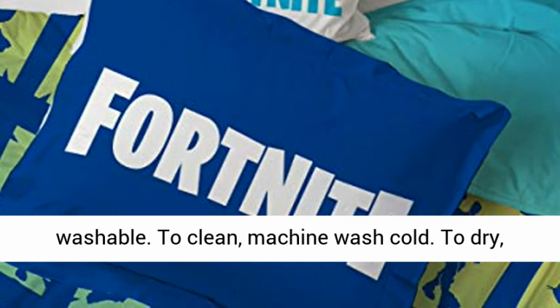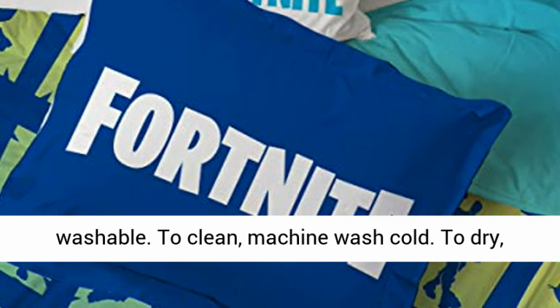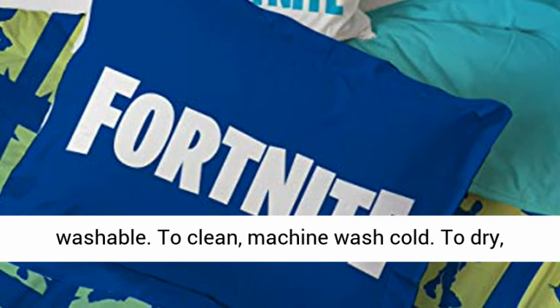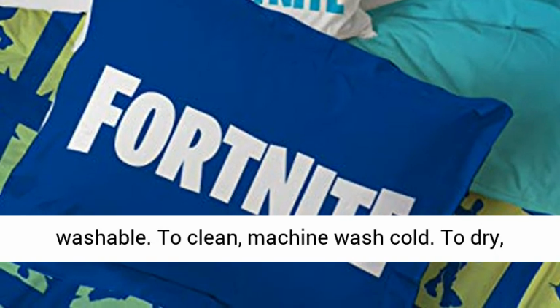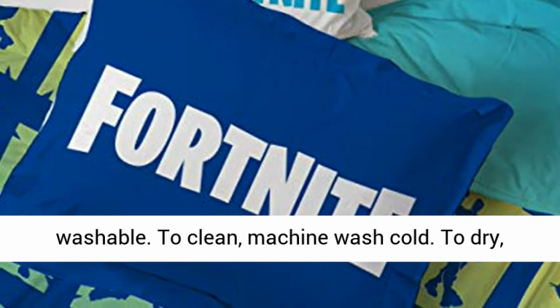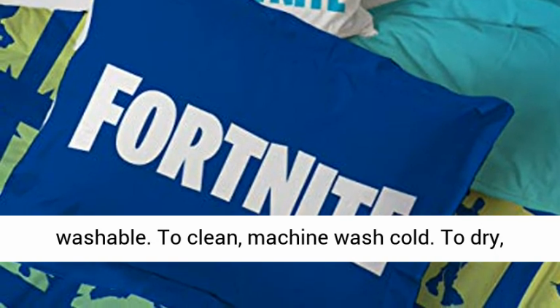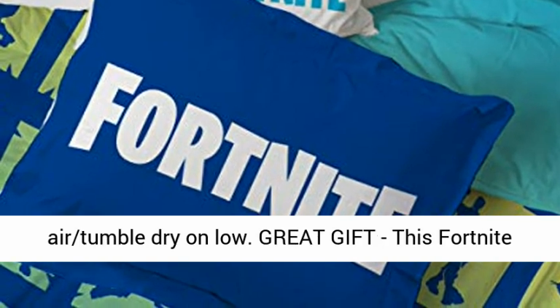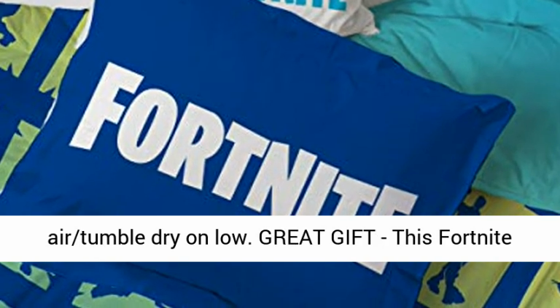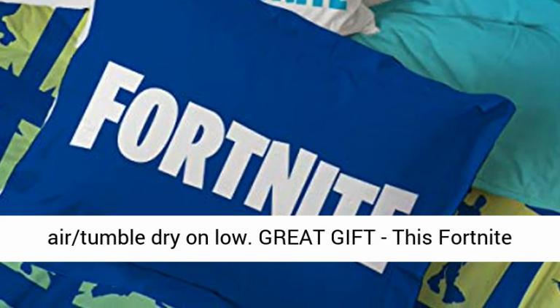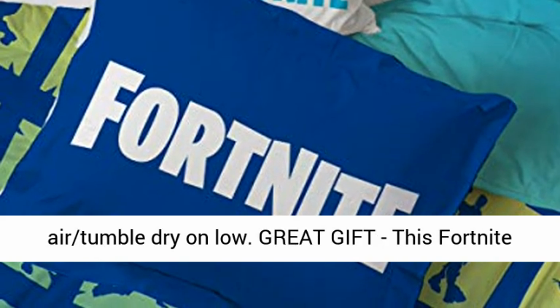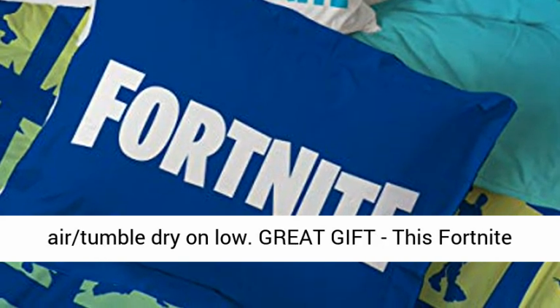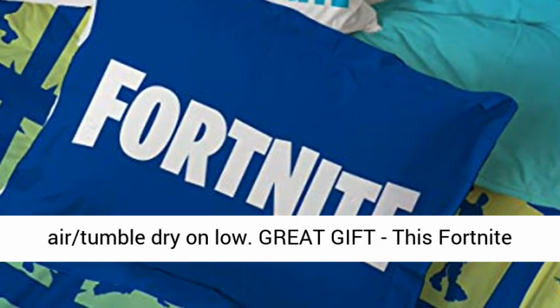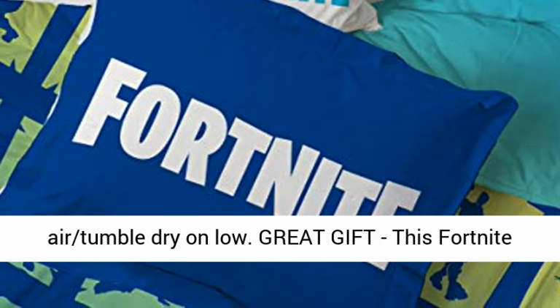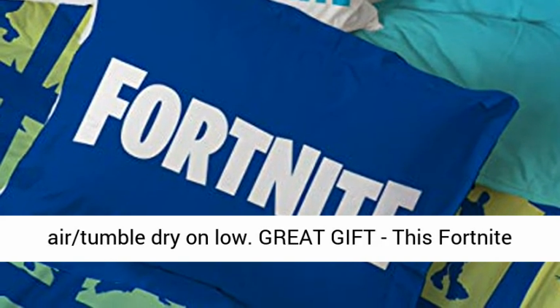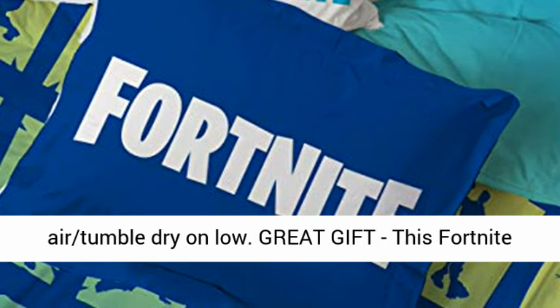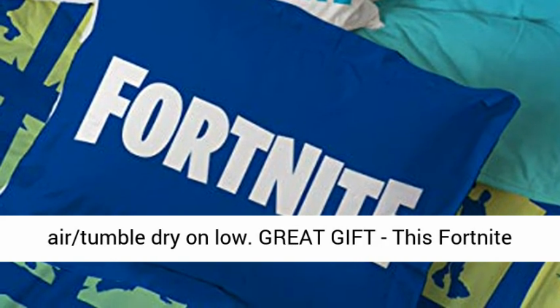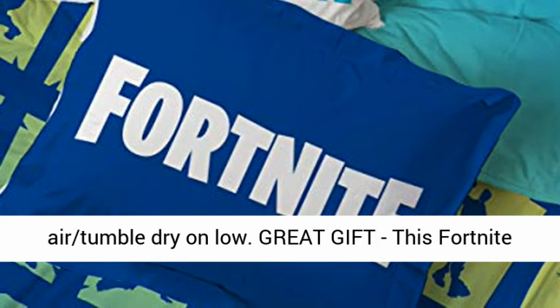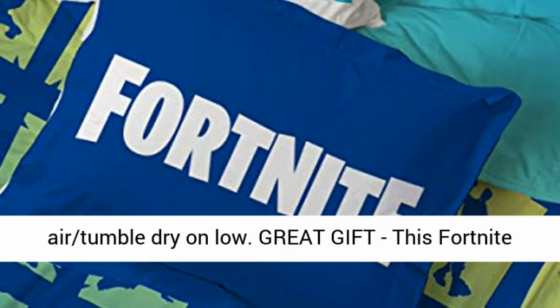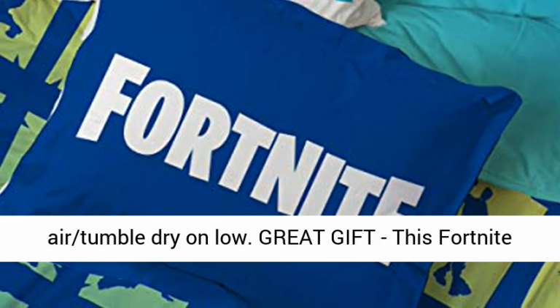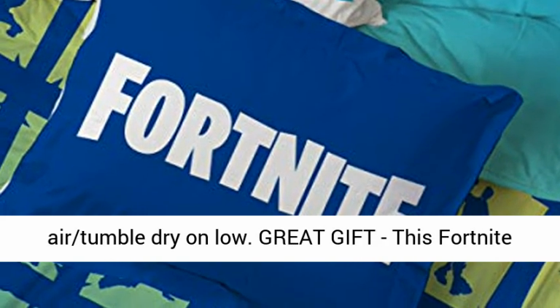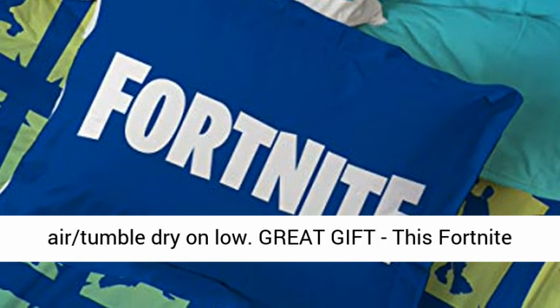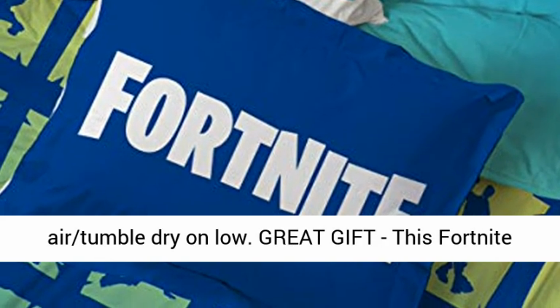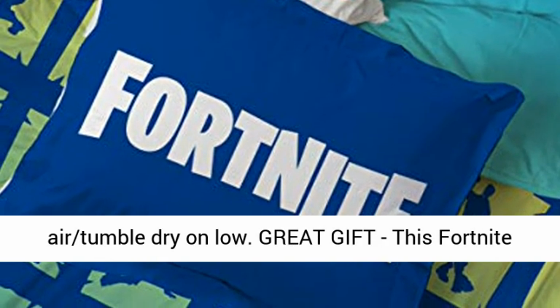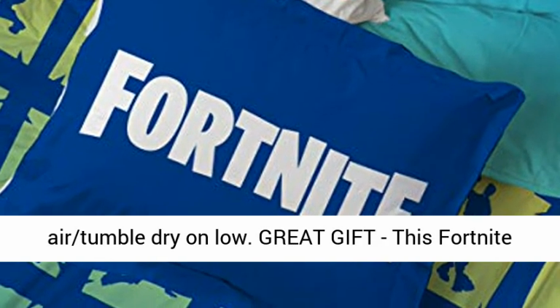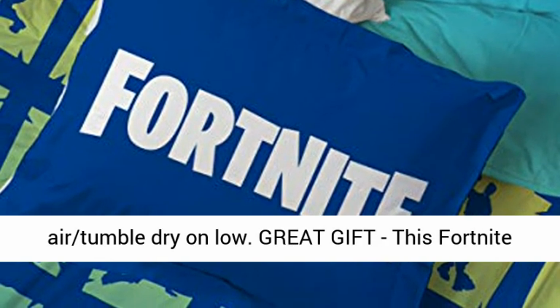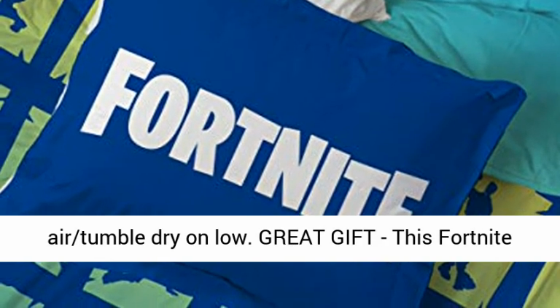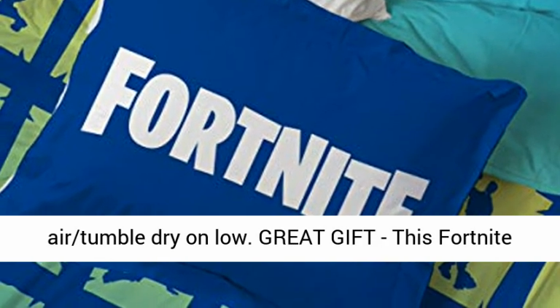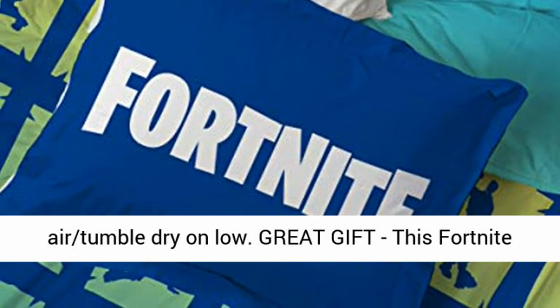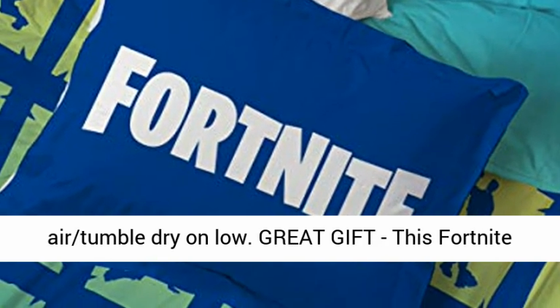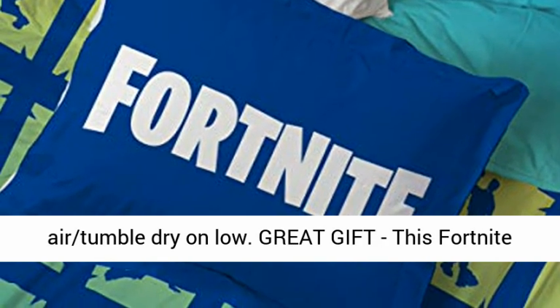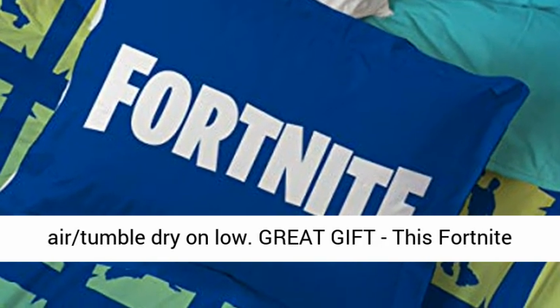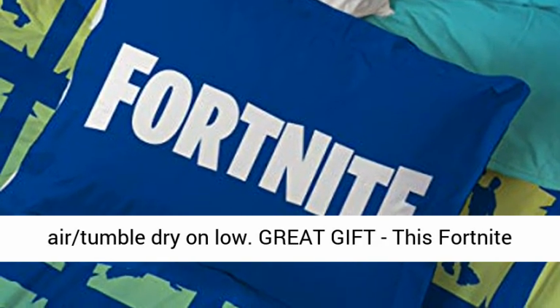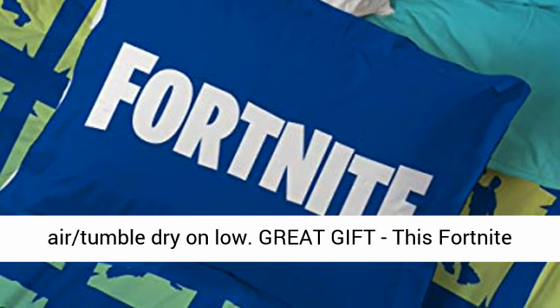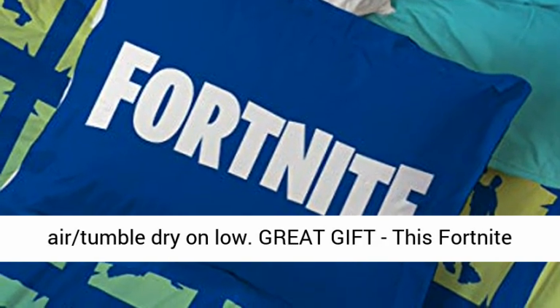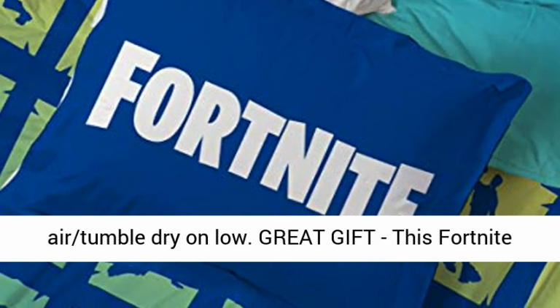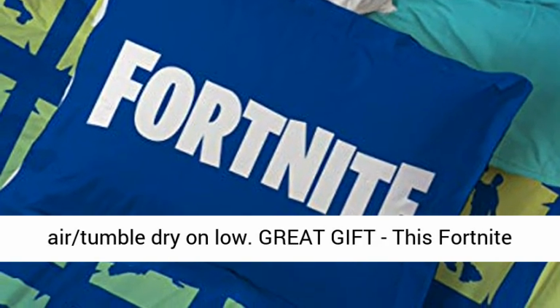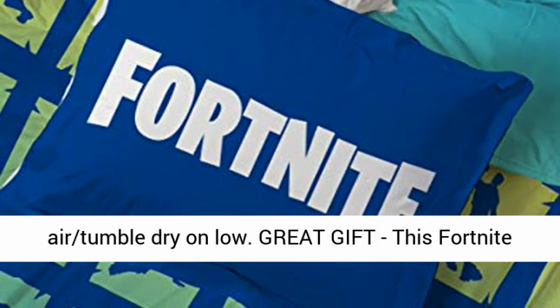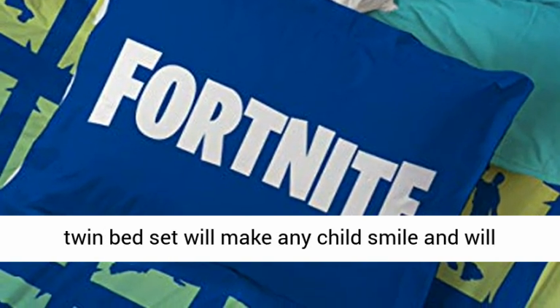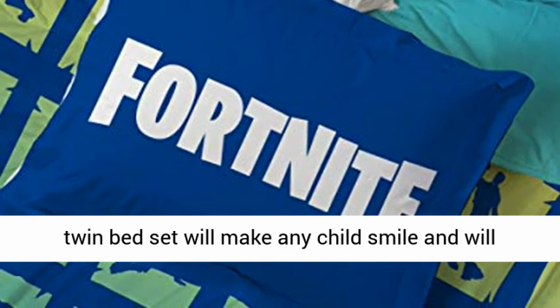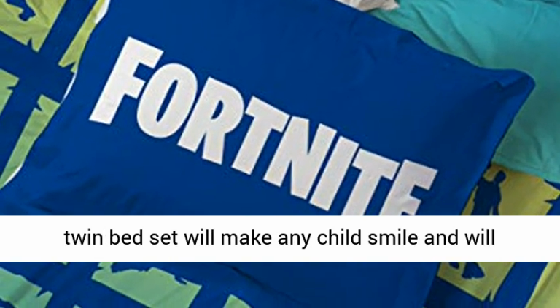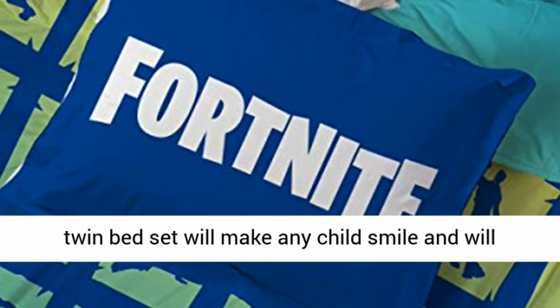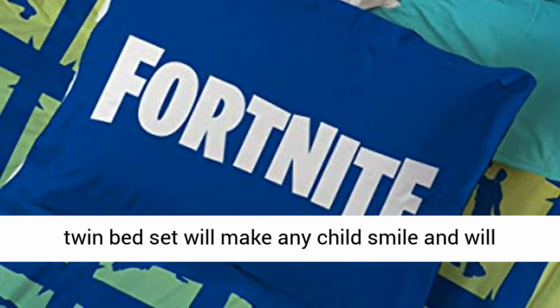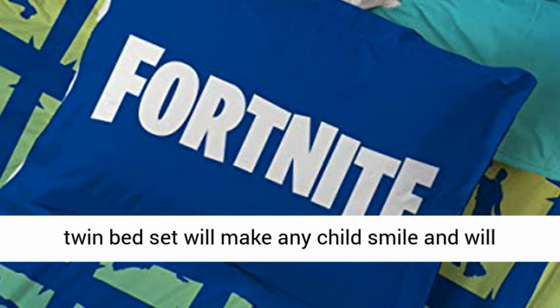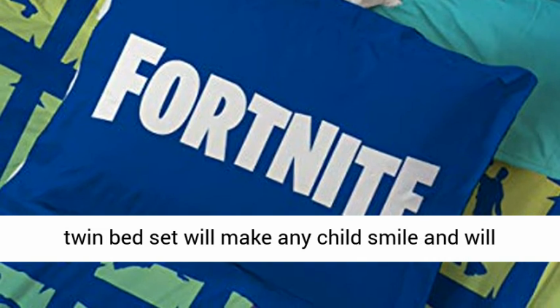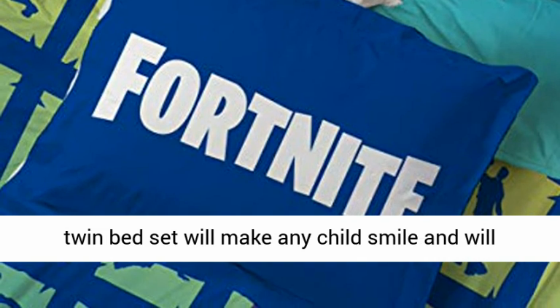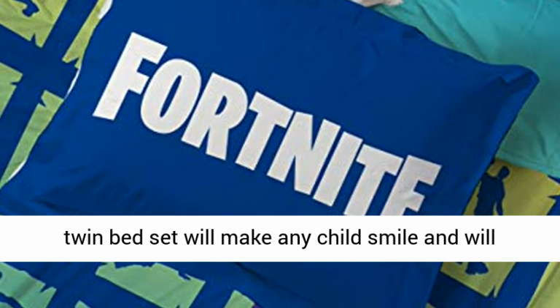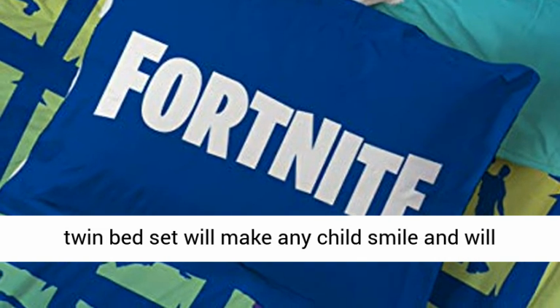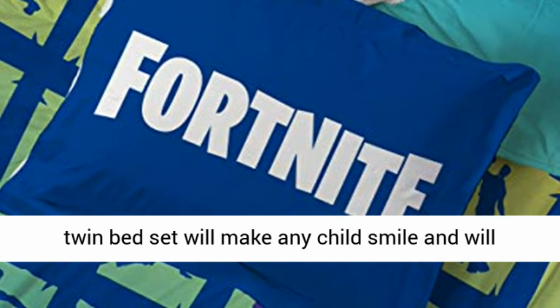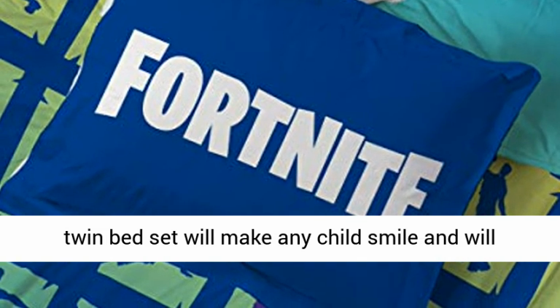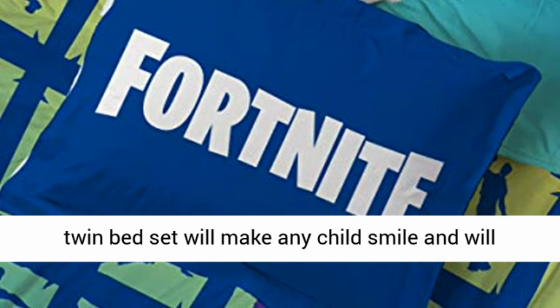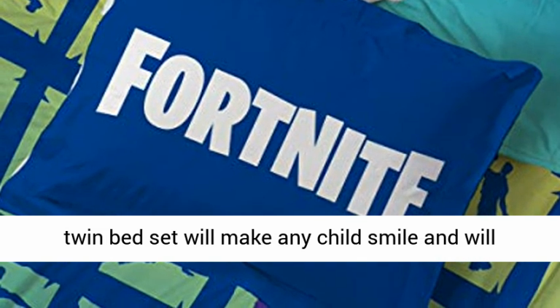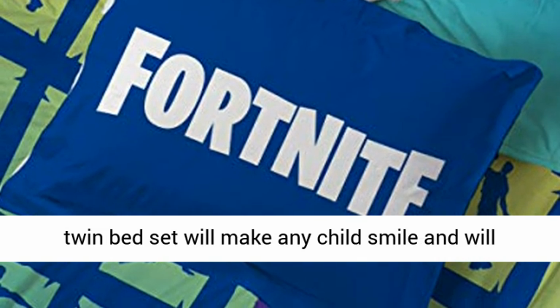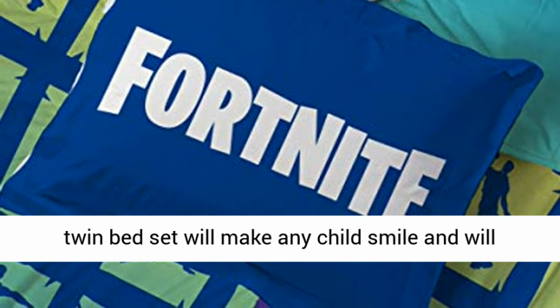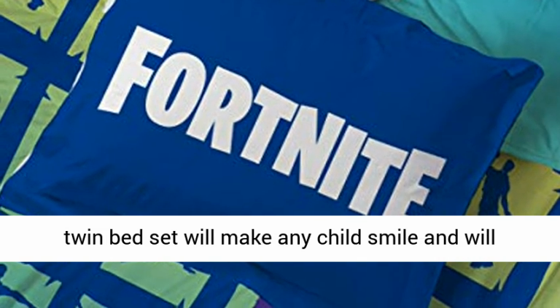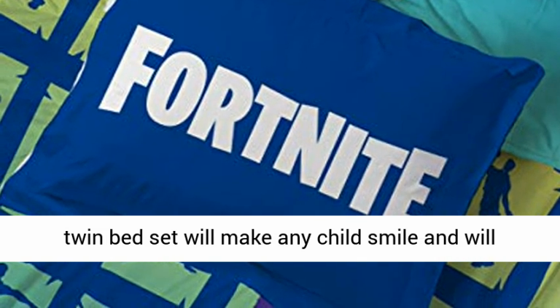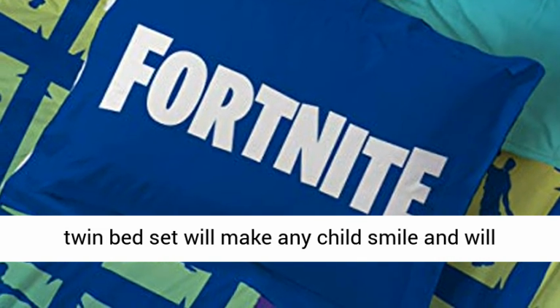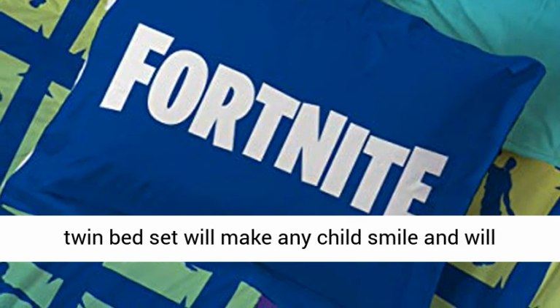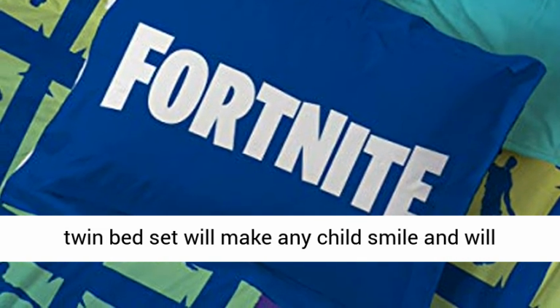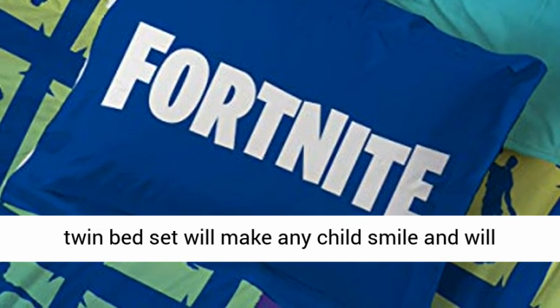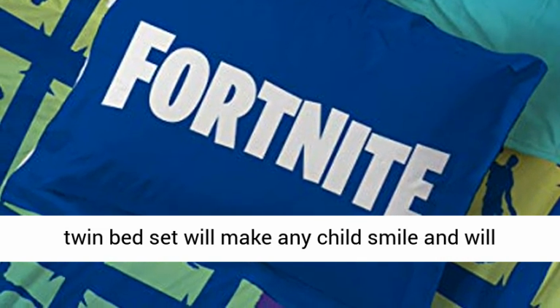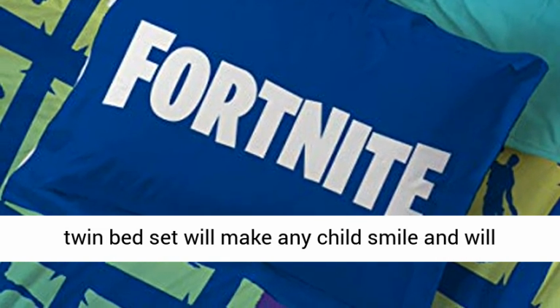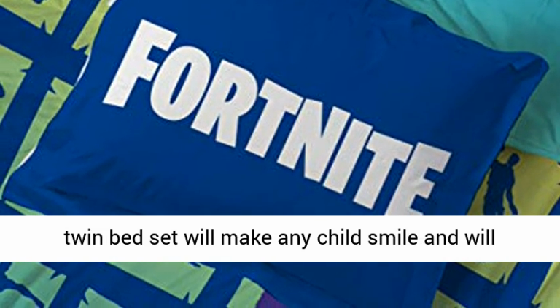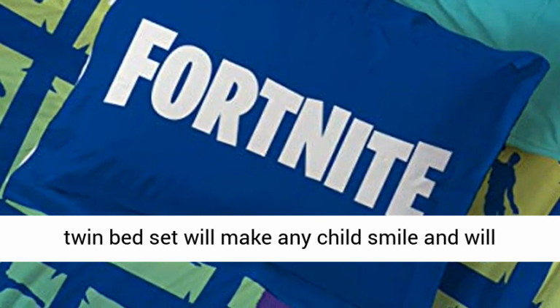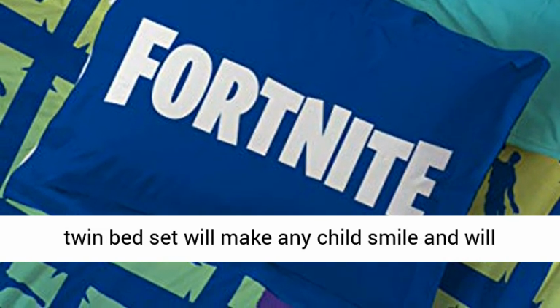Fade resistant and machine washable. To clean, machine wash cold. To dry, air tumble dry on low.